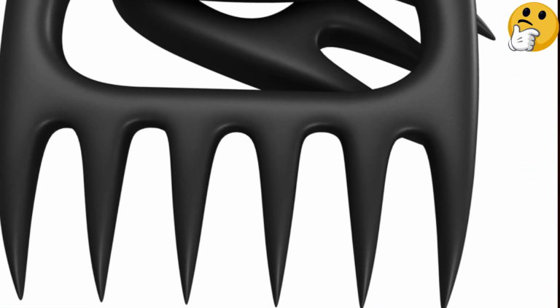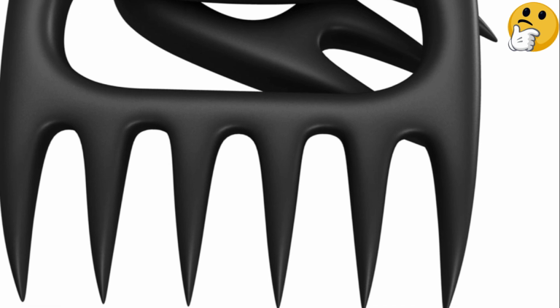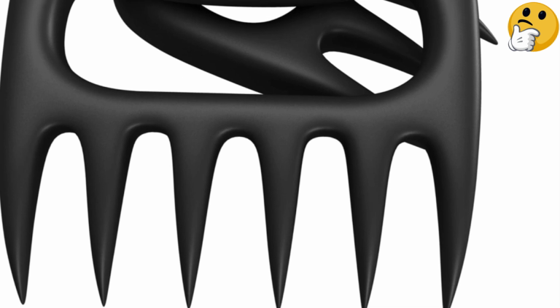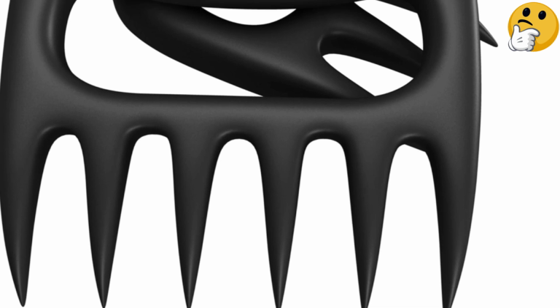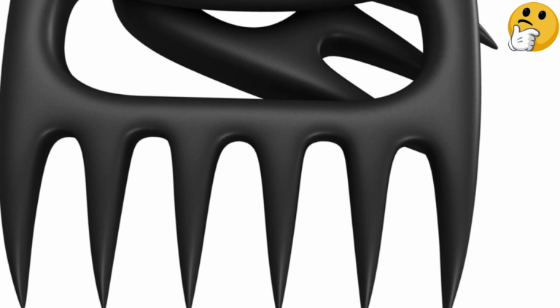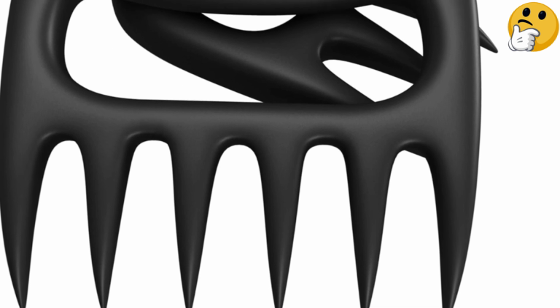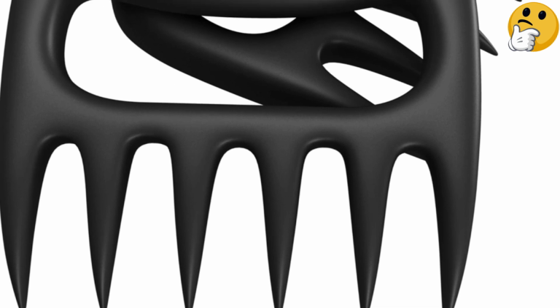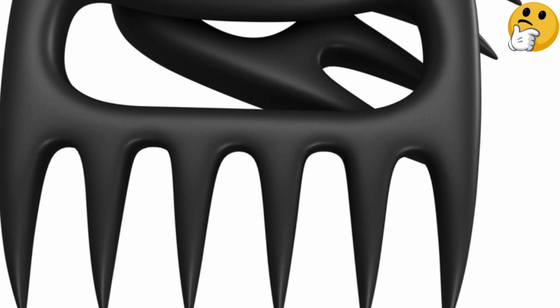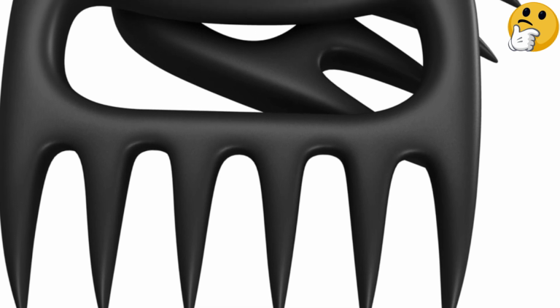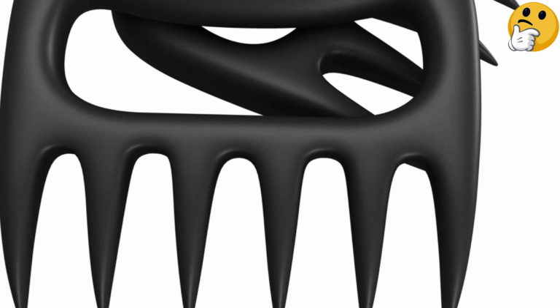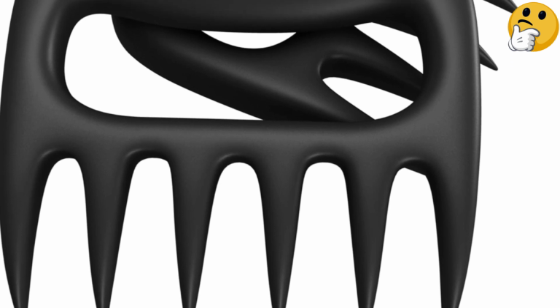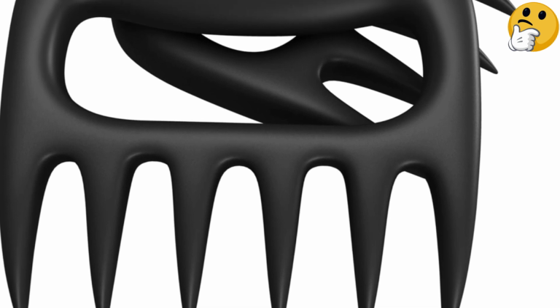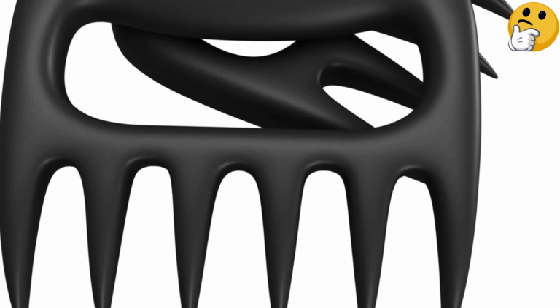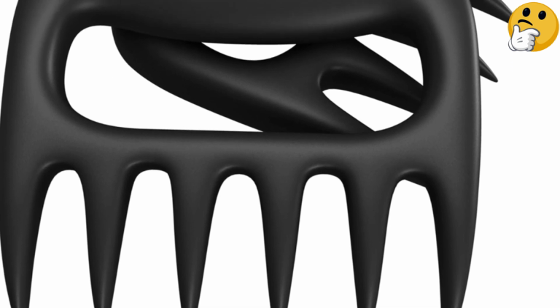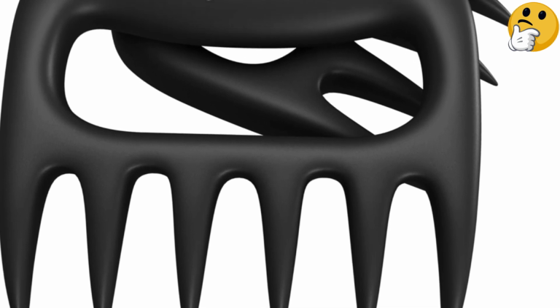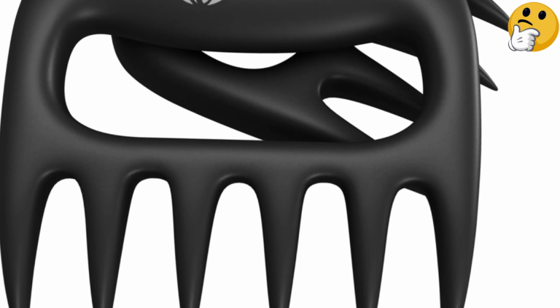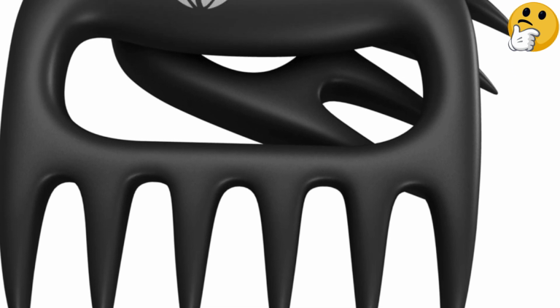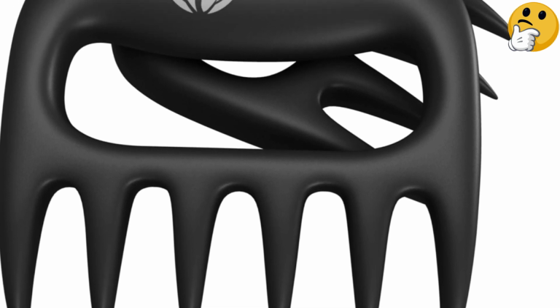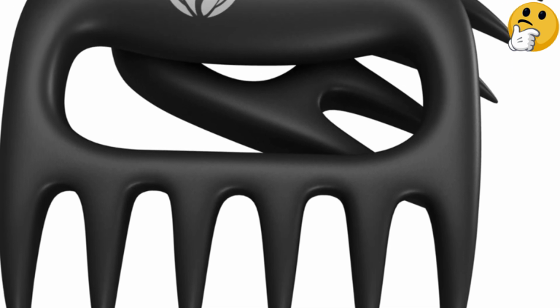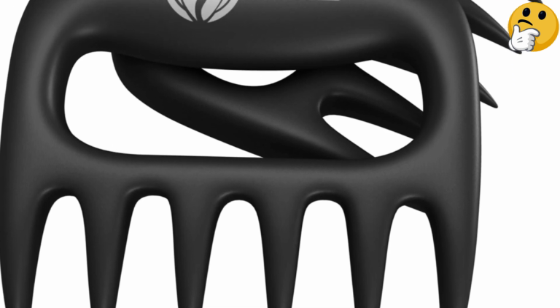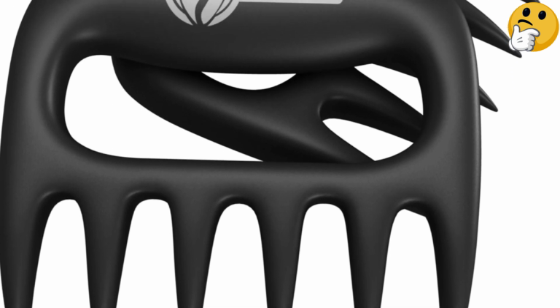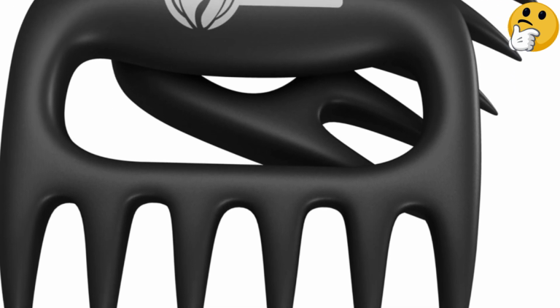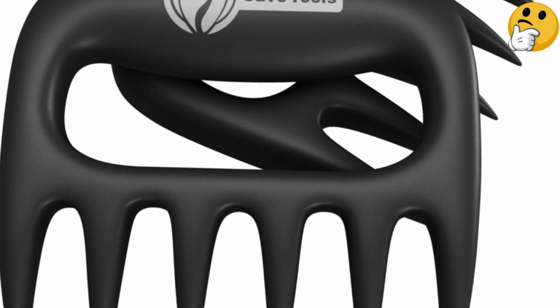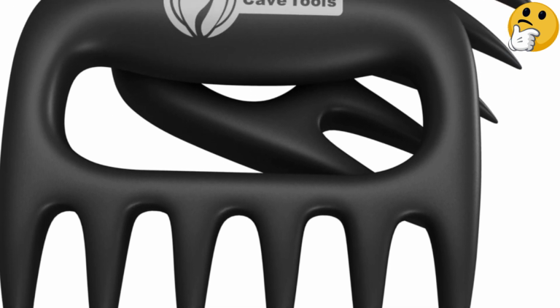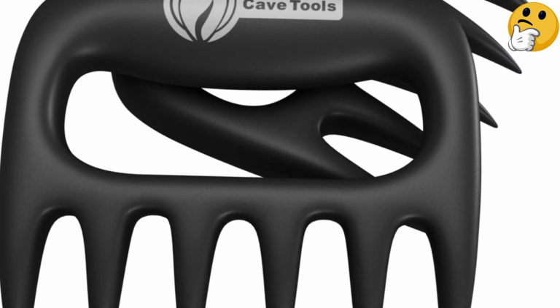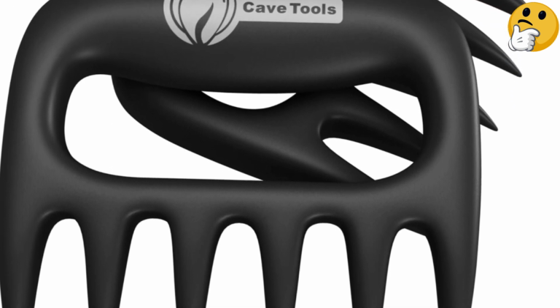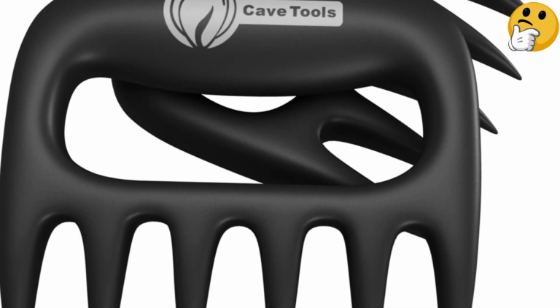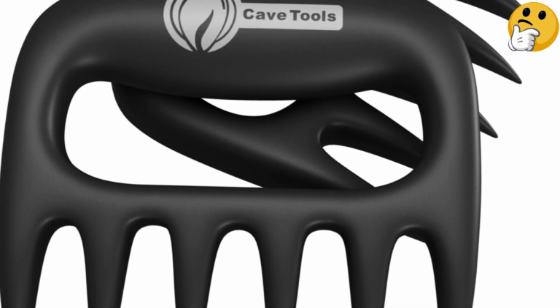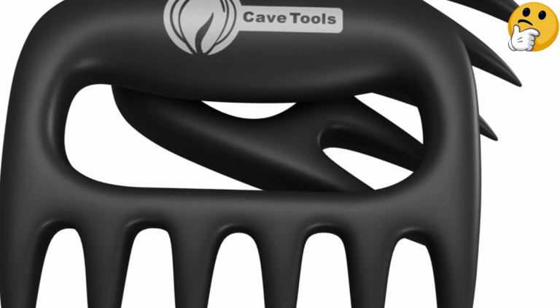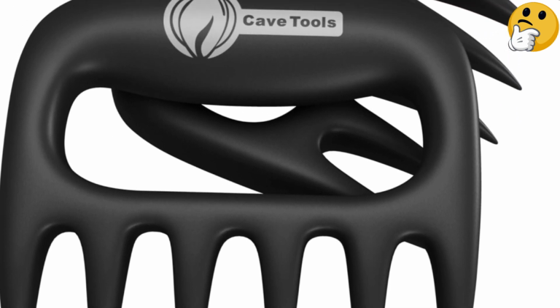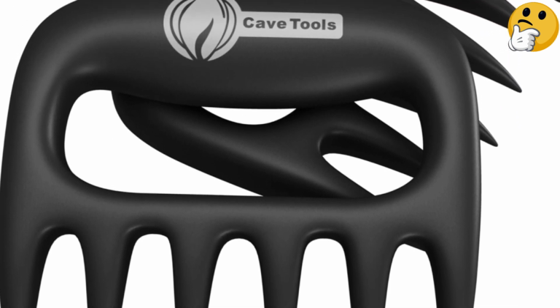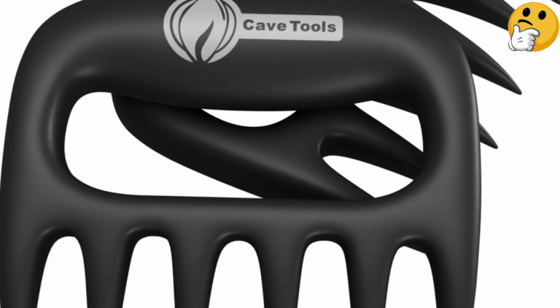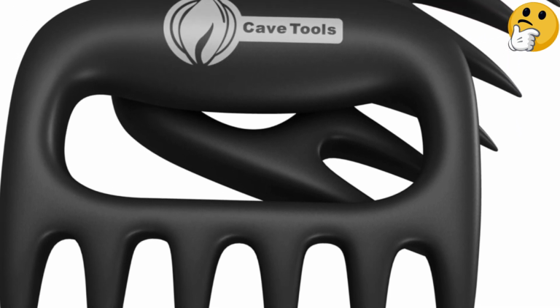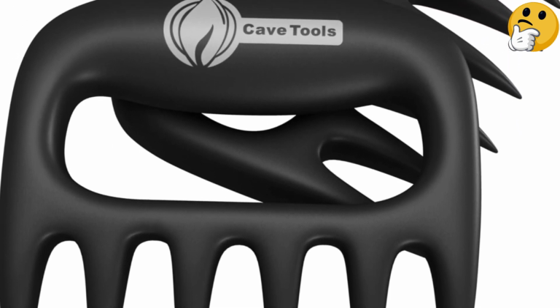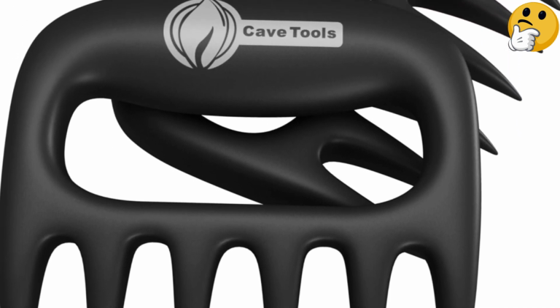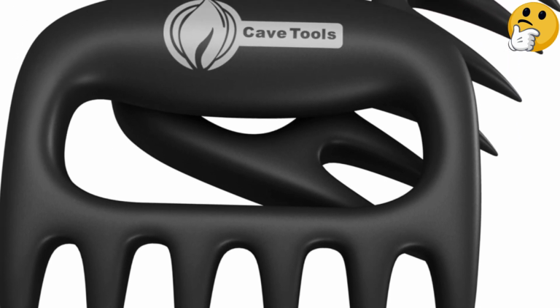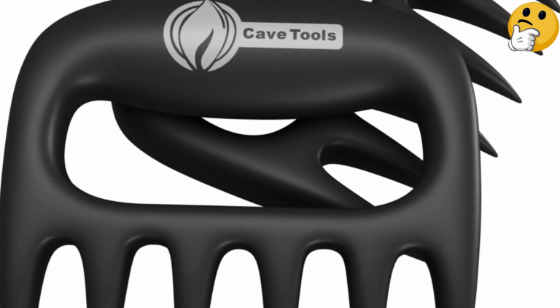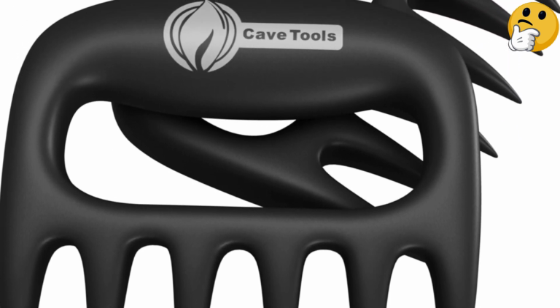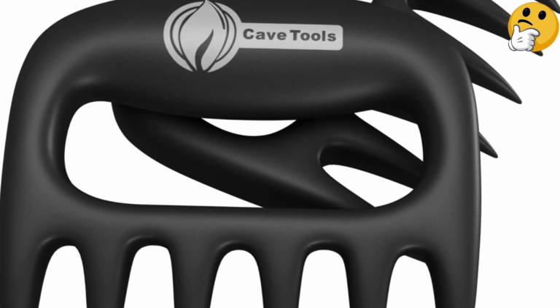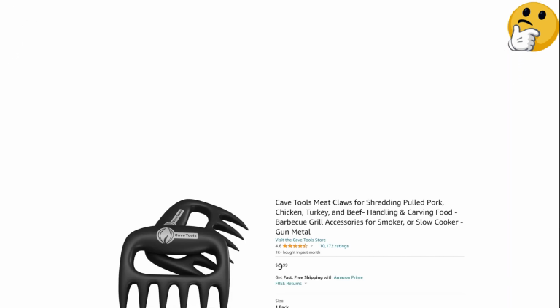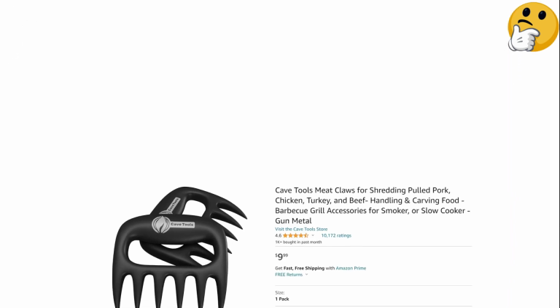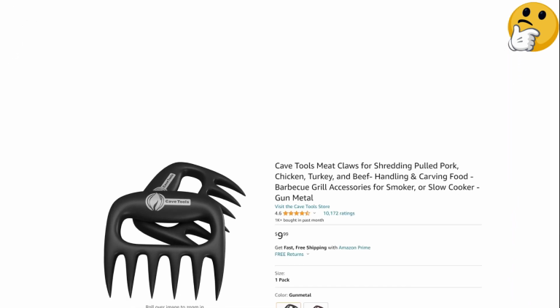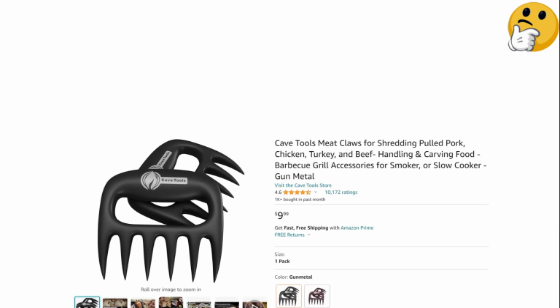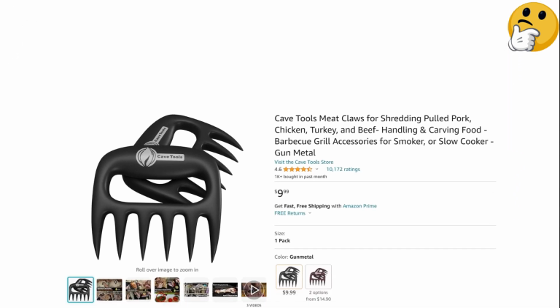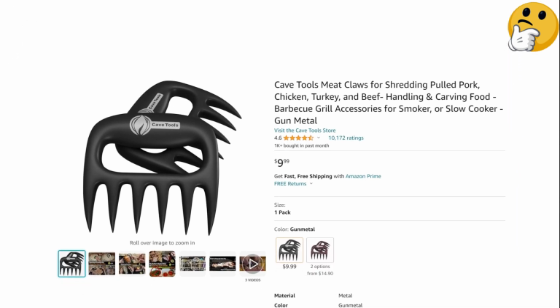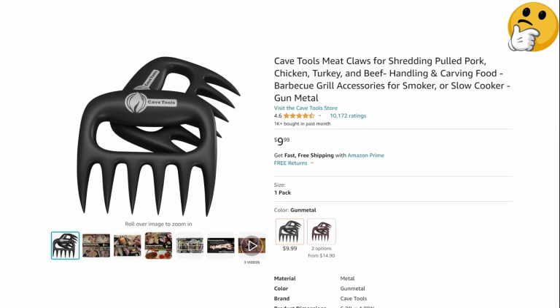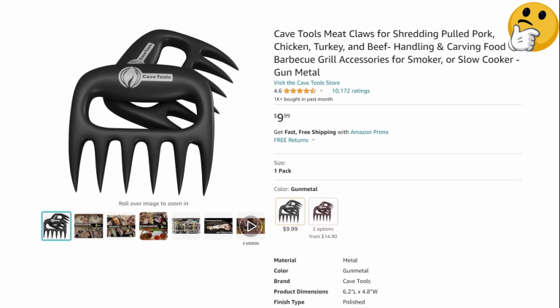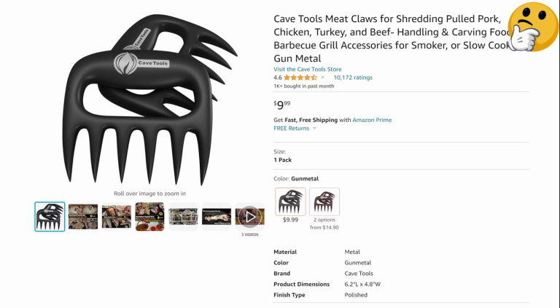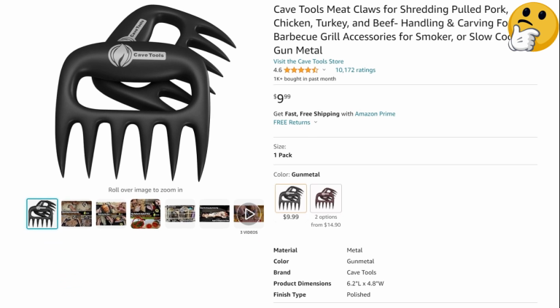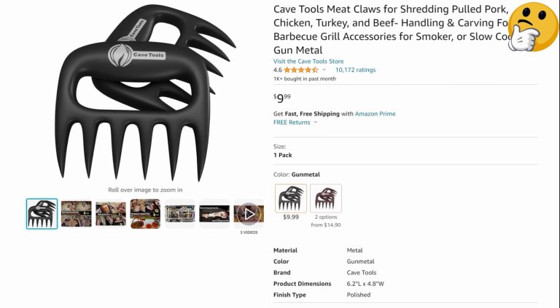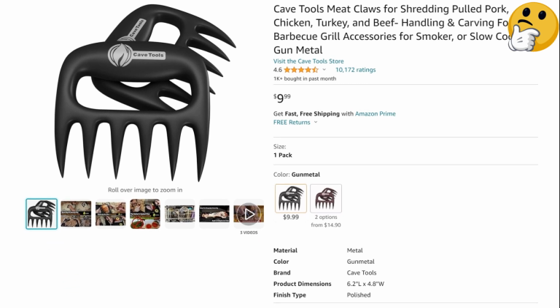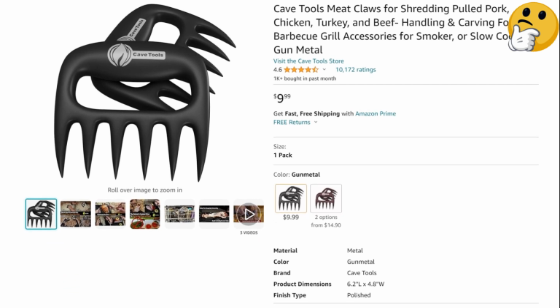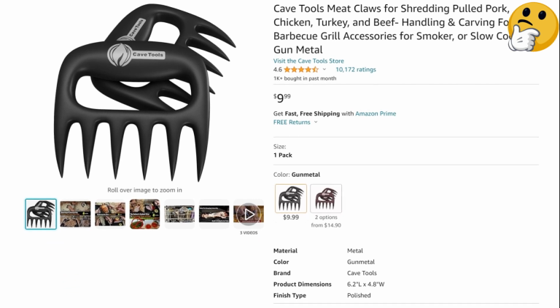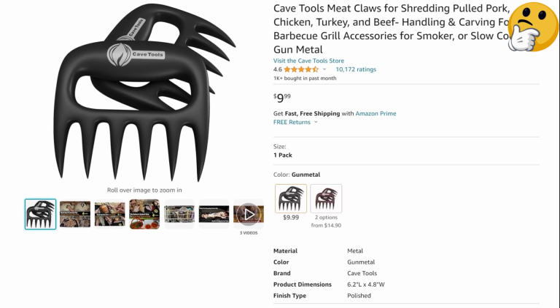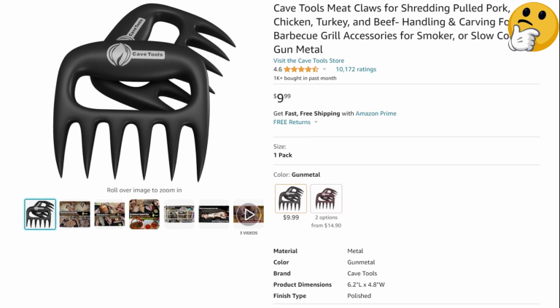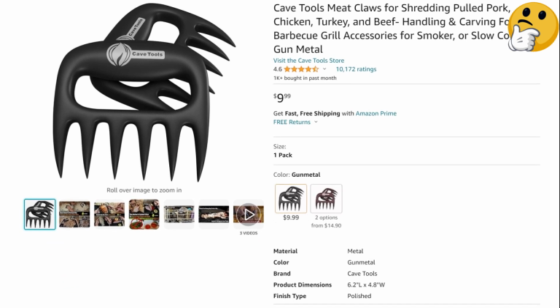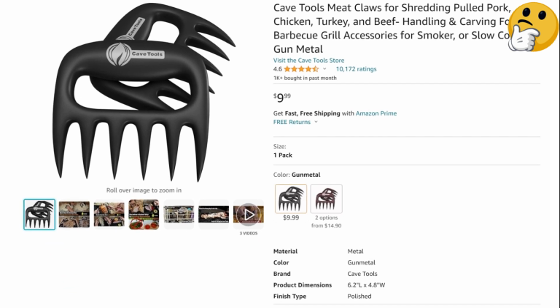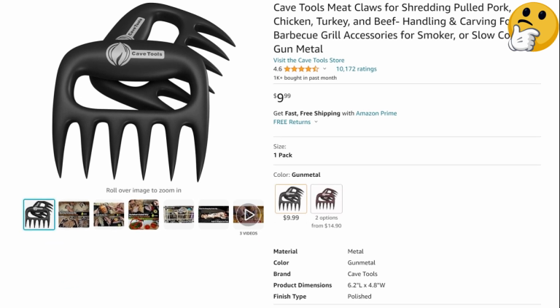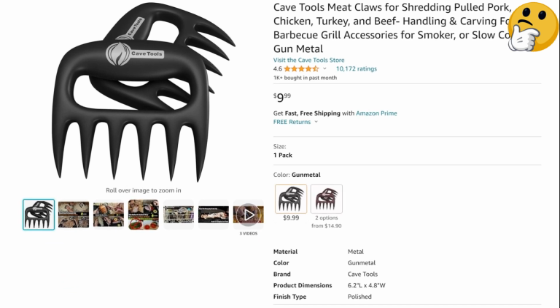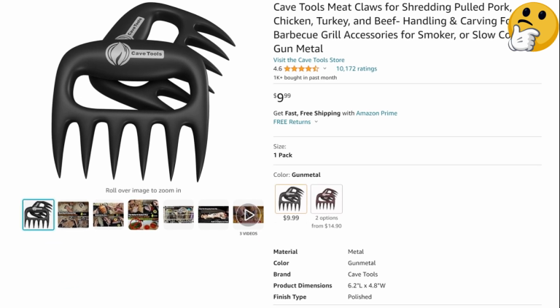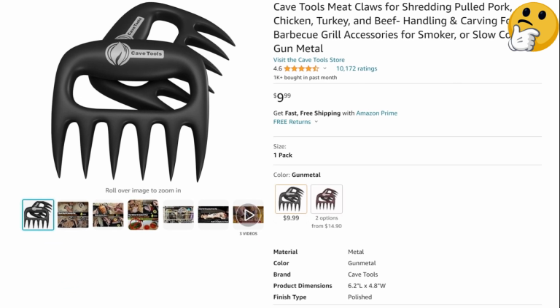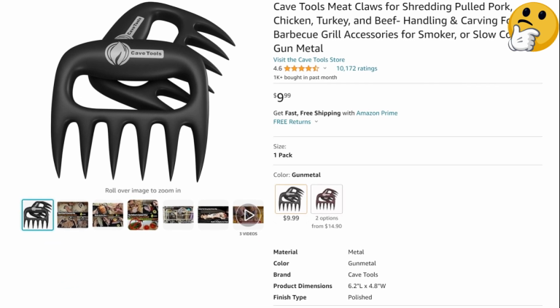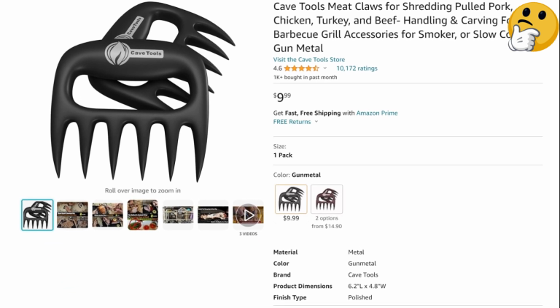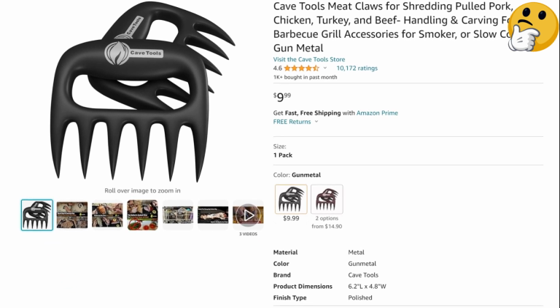What we like: inexpensive, dishwasher-safe, sharp teeth. What we don't like: teeth are far apart, slippery surface.